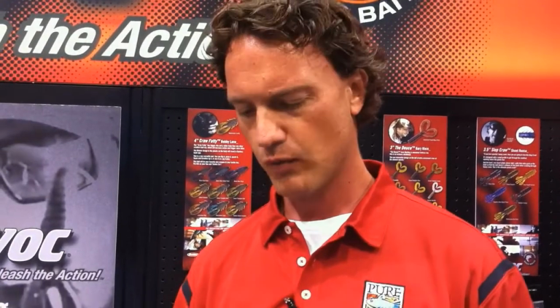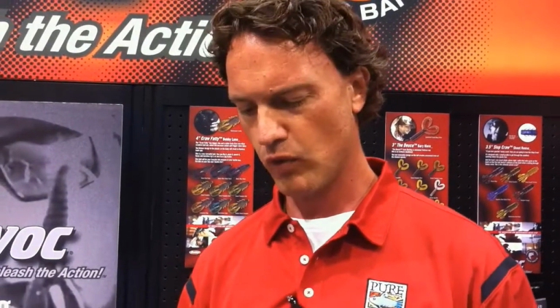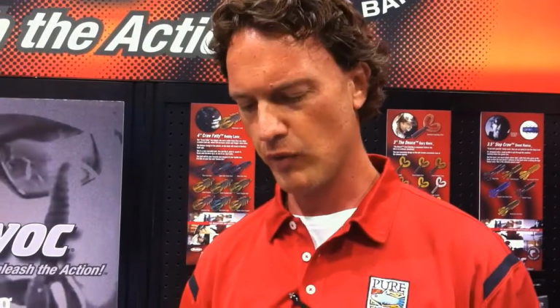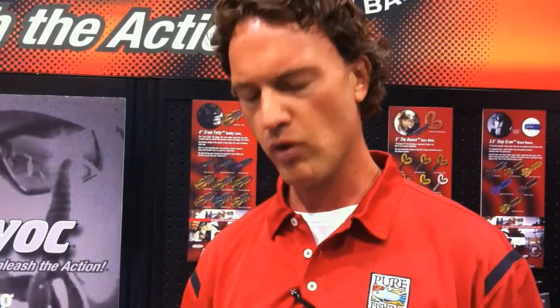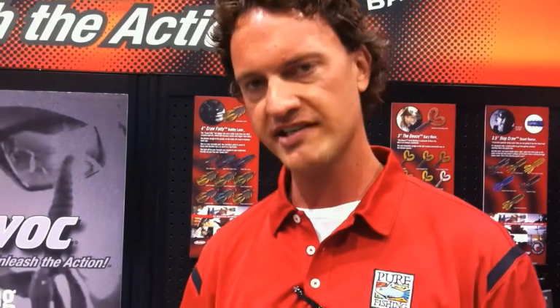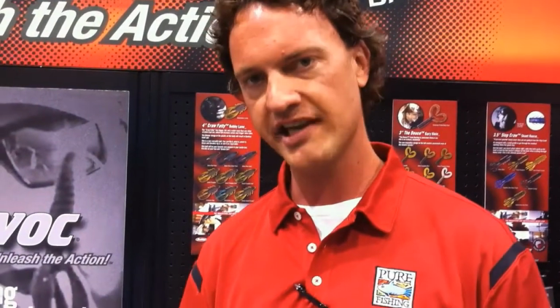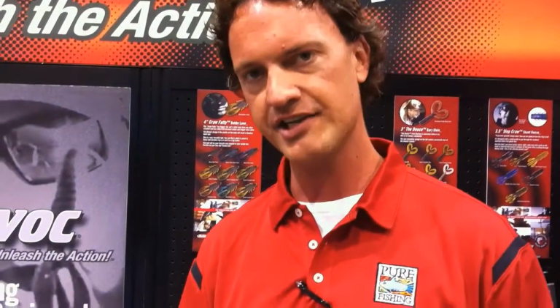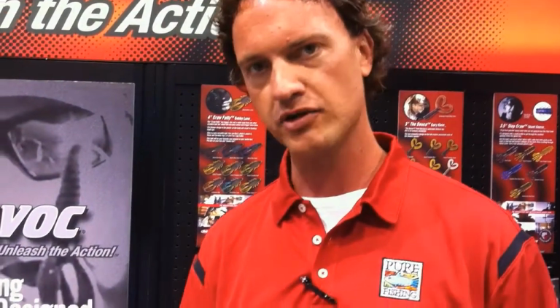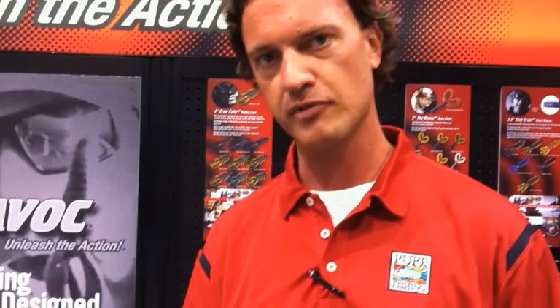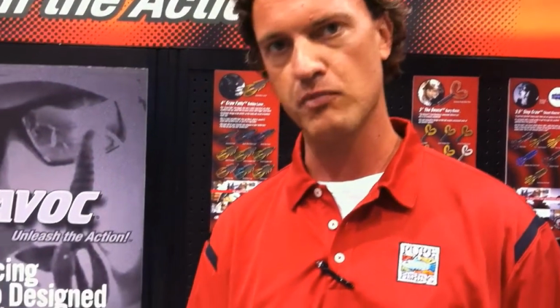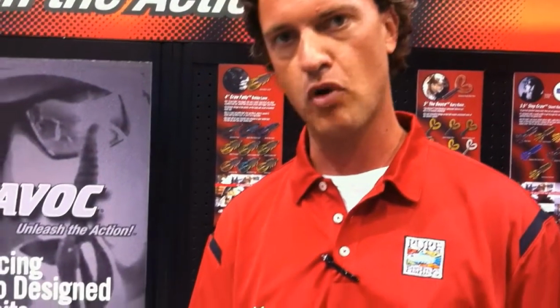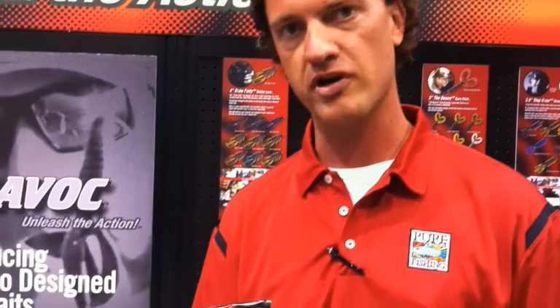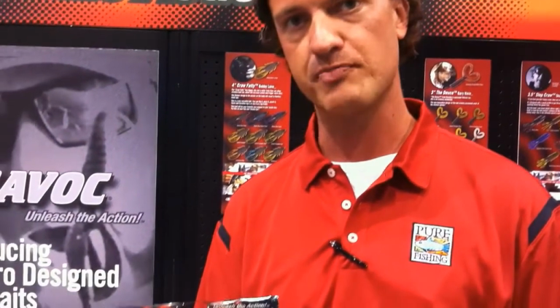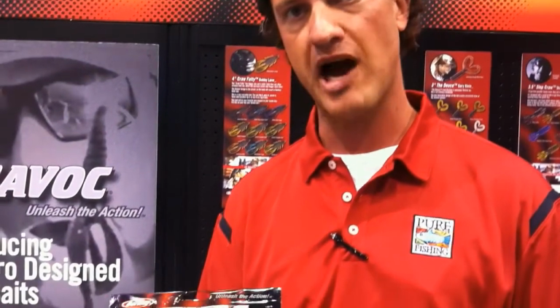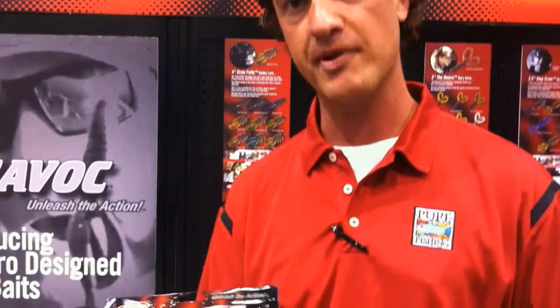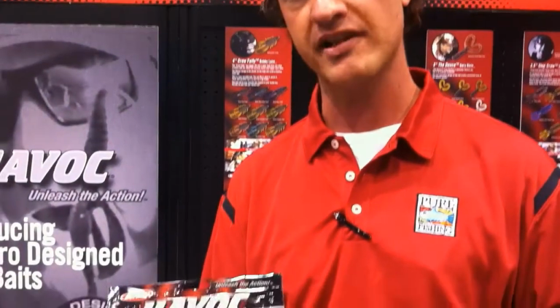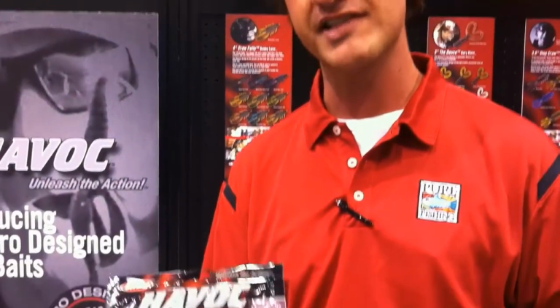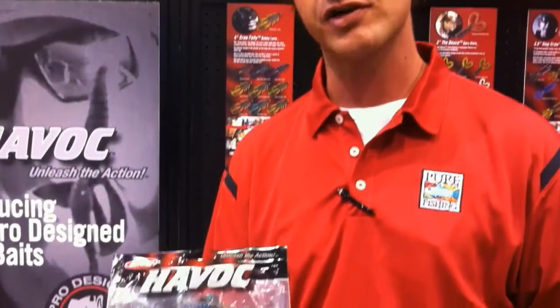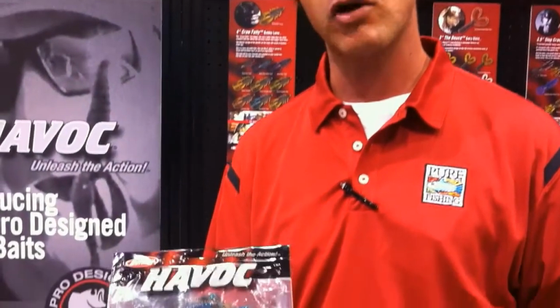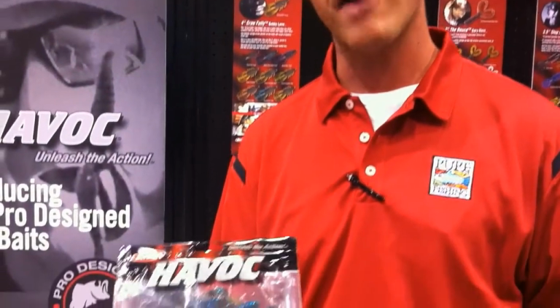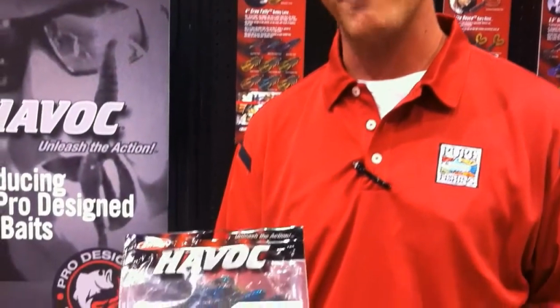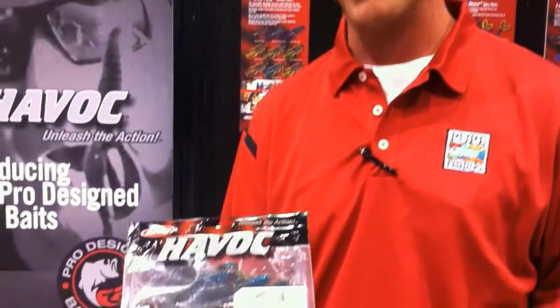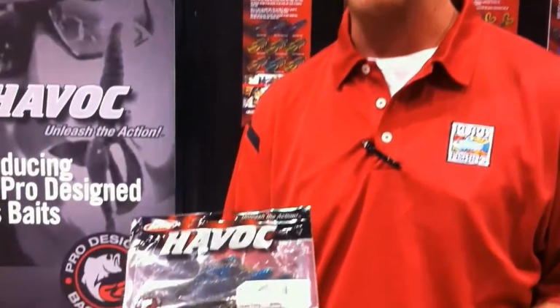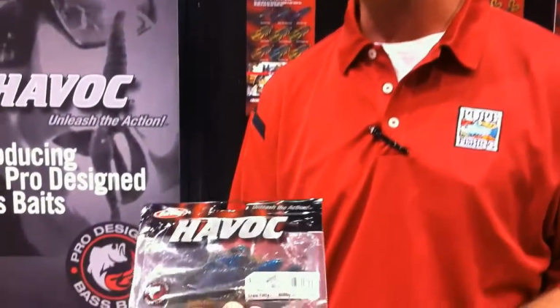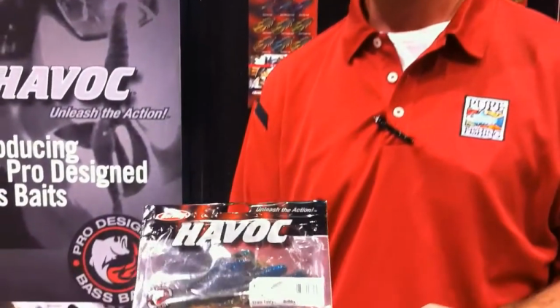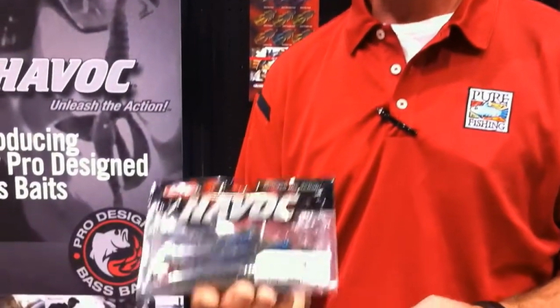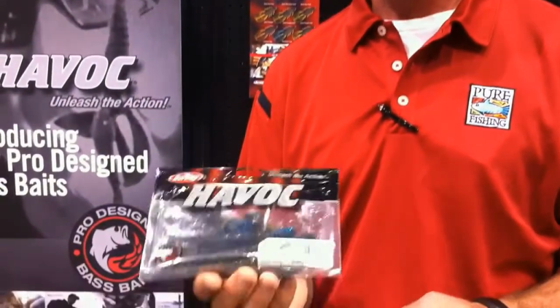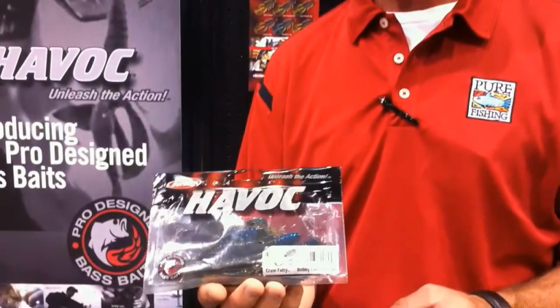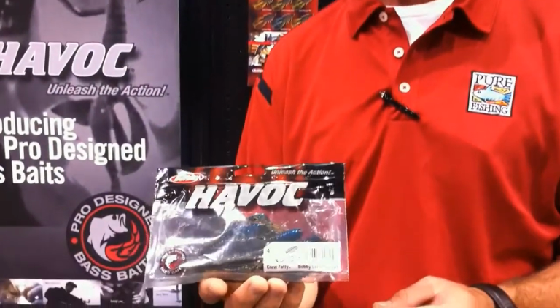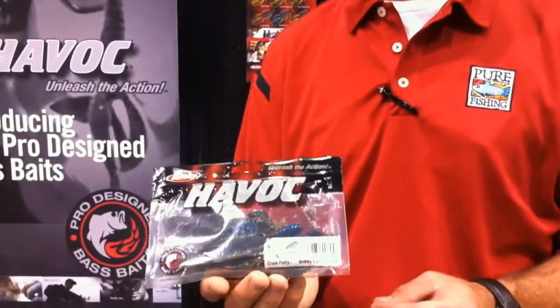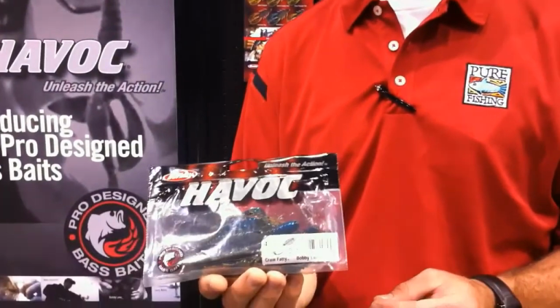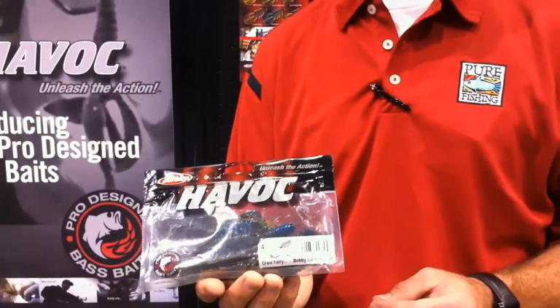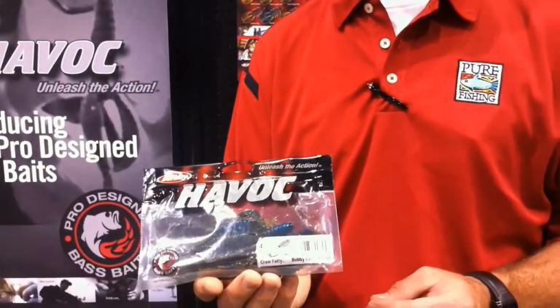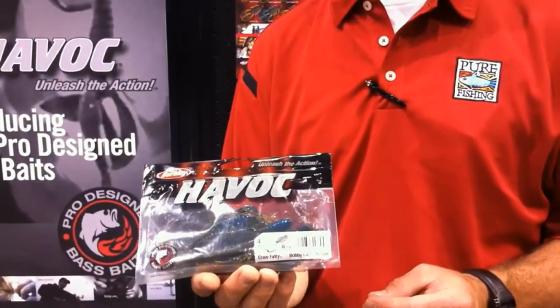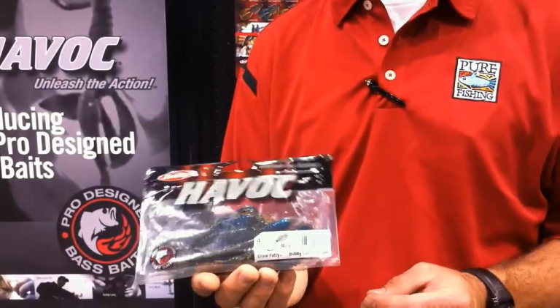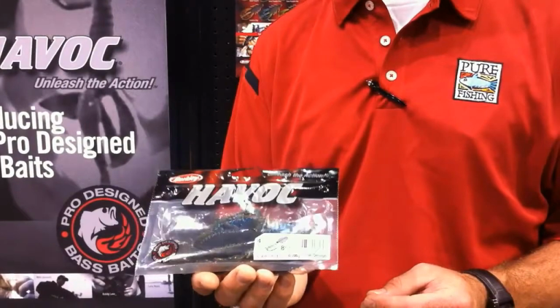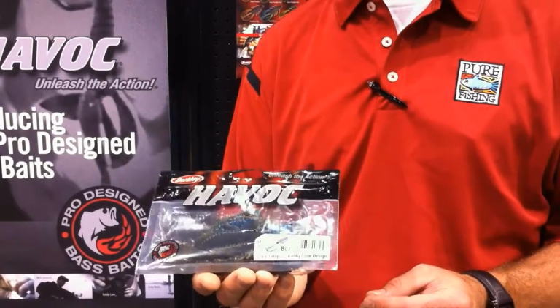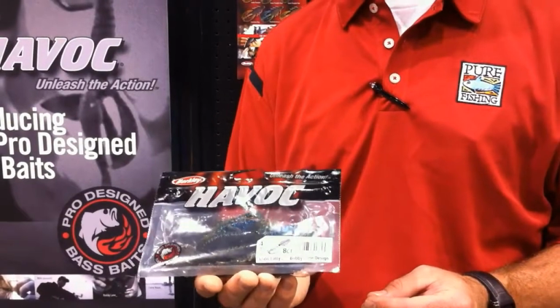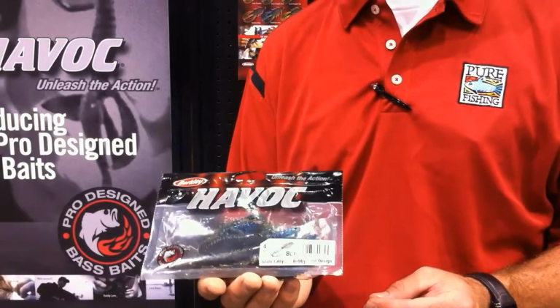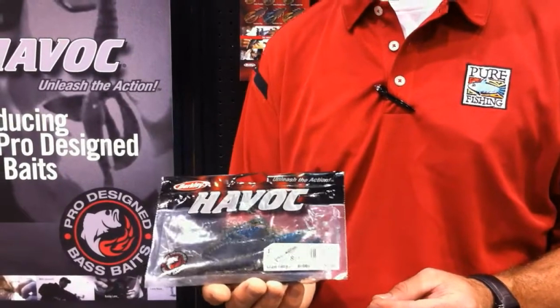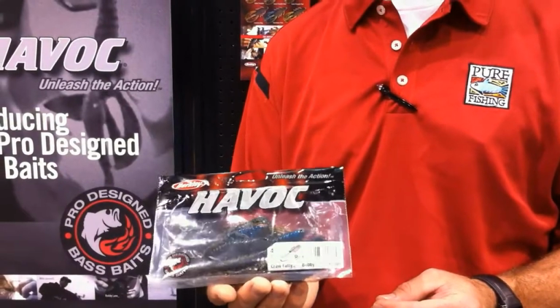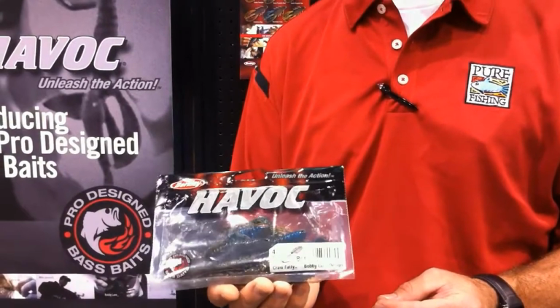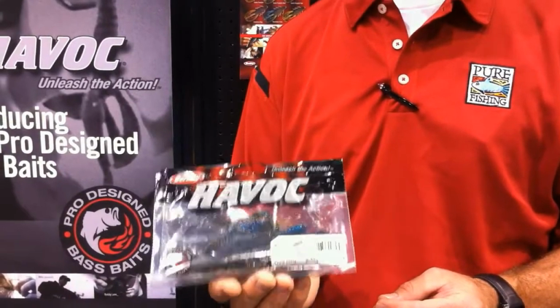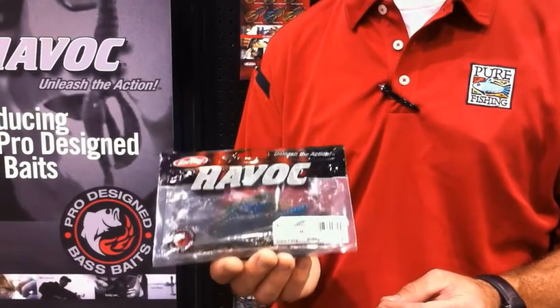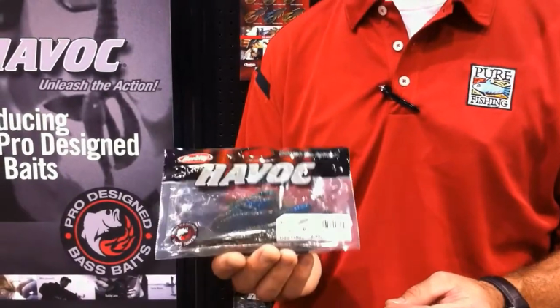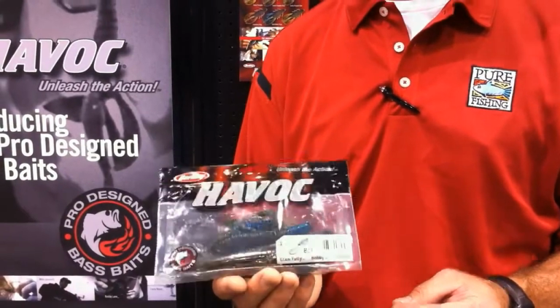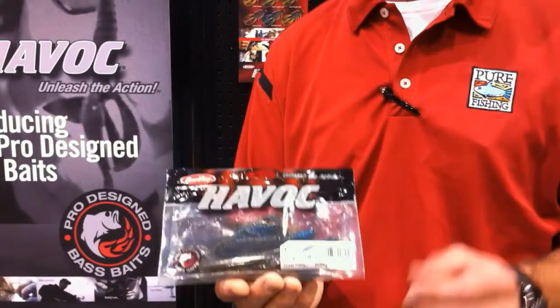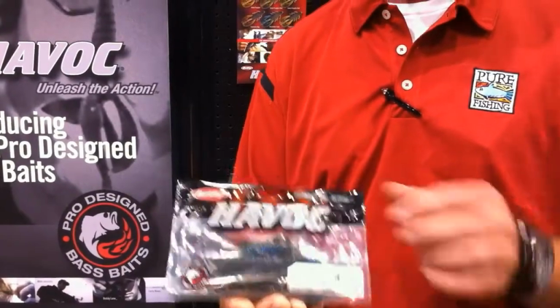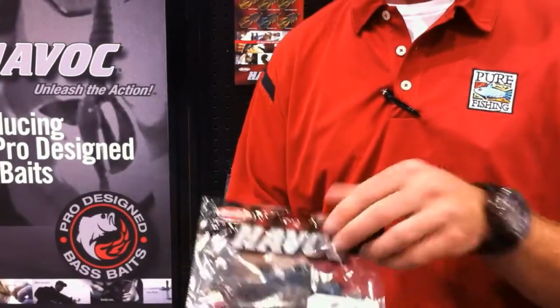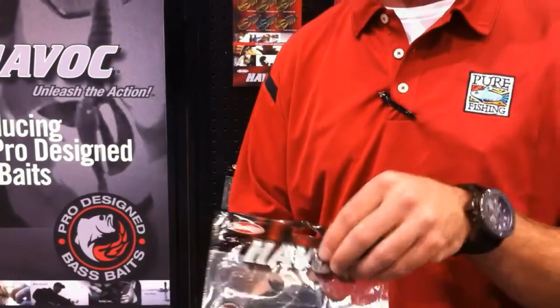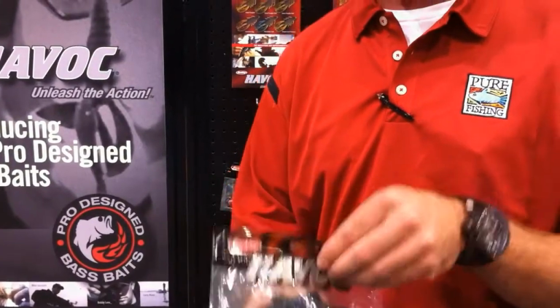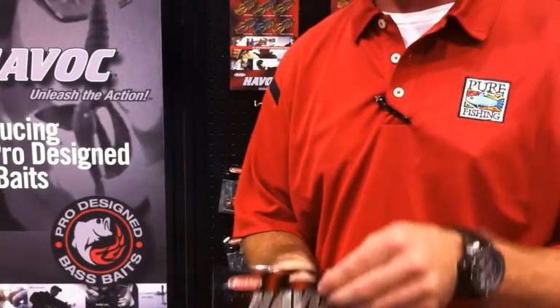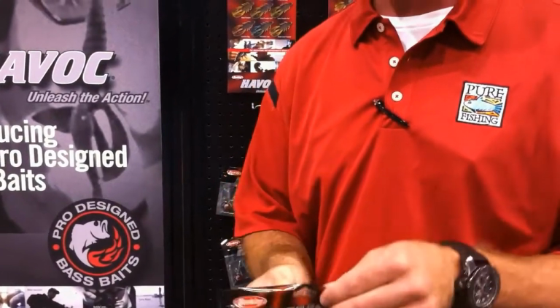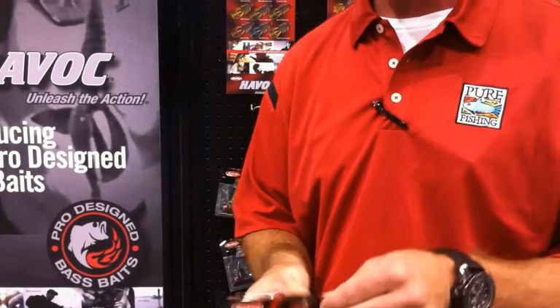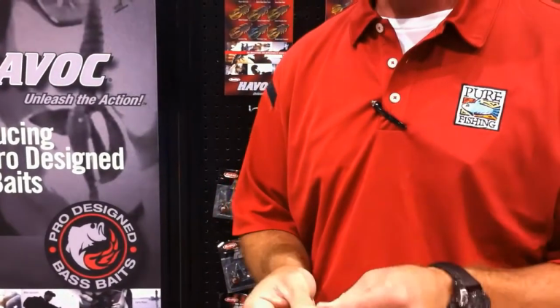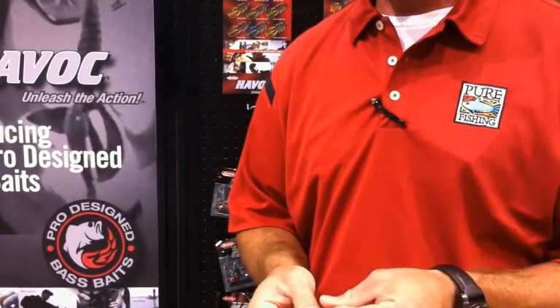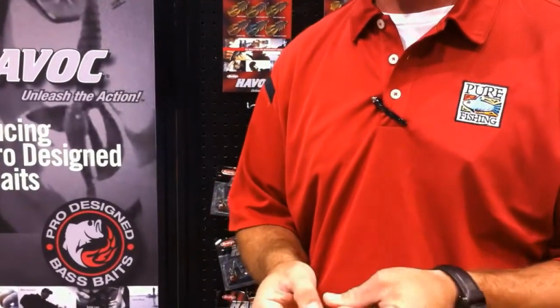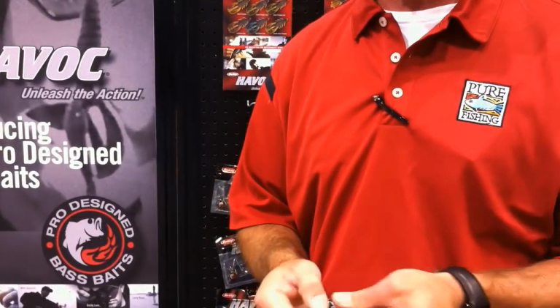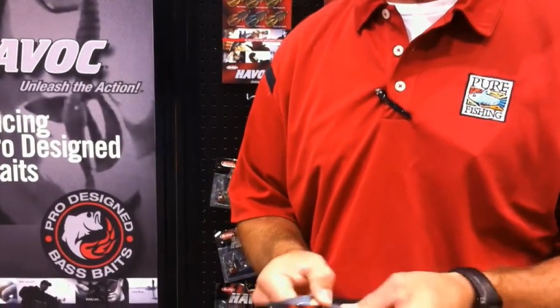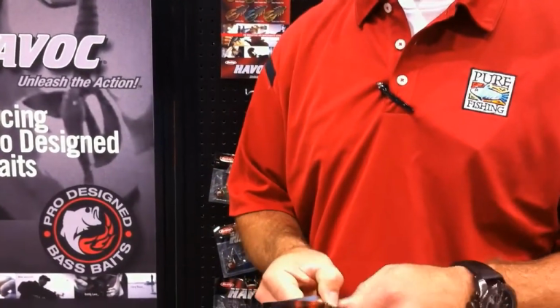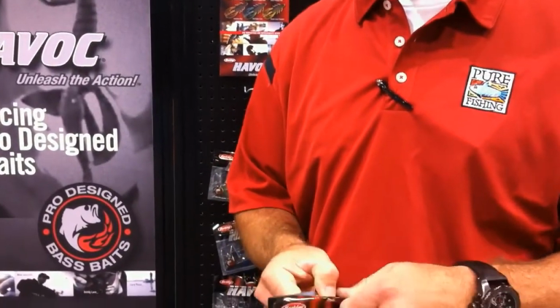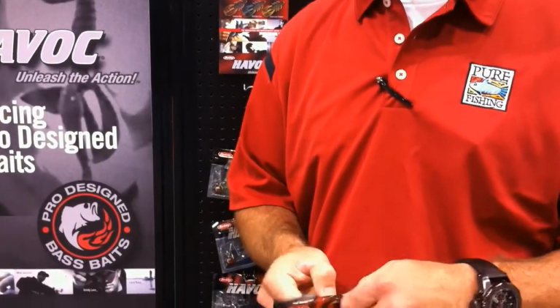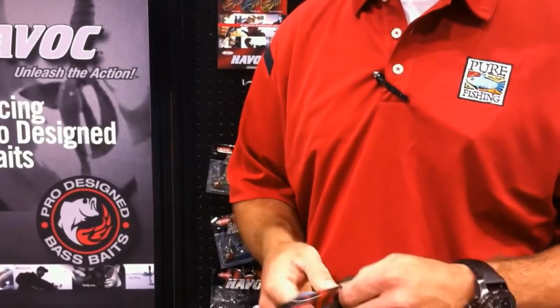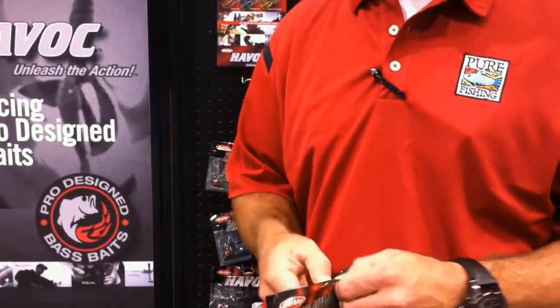One we want to dig into a little bit more is Bobby Lane's Crawf Addy. Bobby debuted this at the Bassmaster Classic and did fantastic with it. Let's take a closer look.